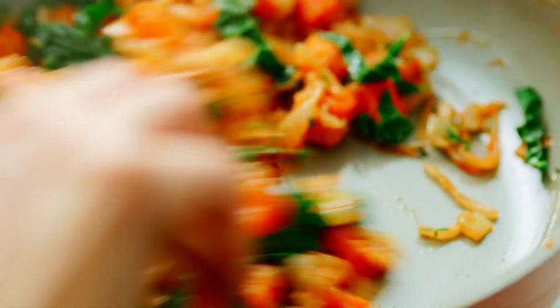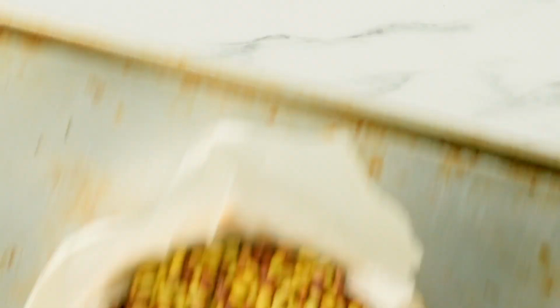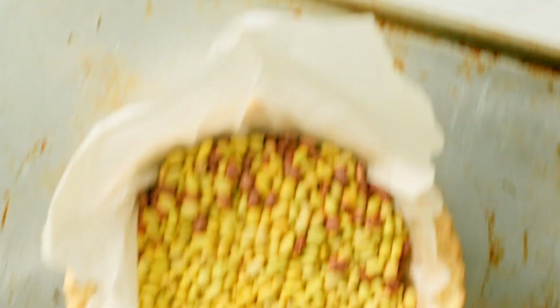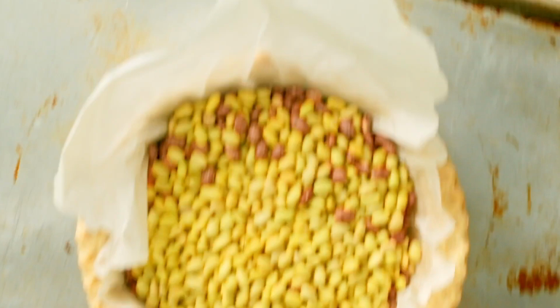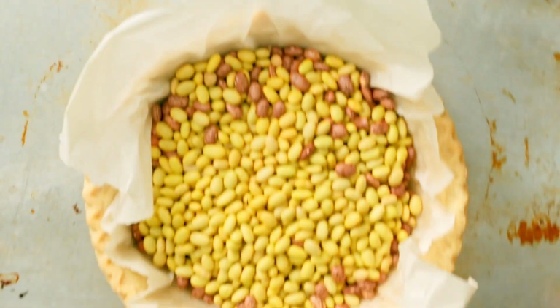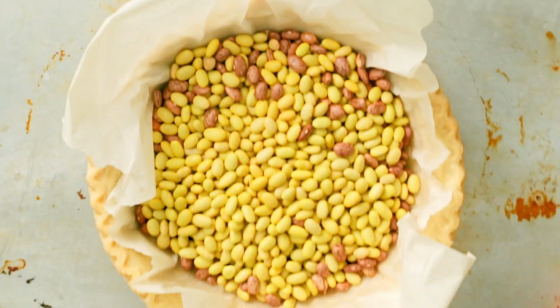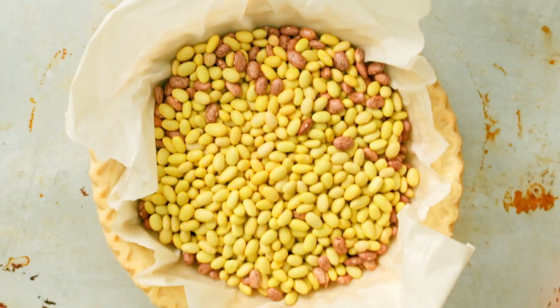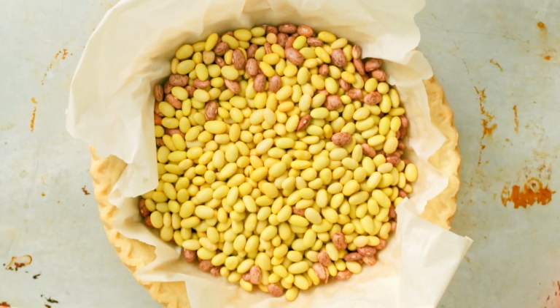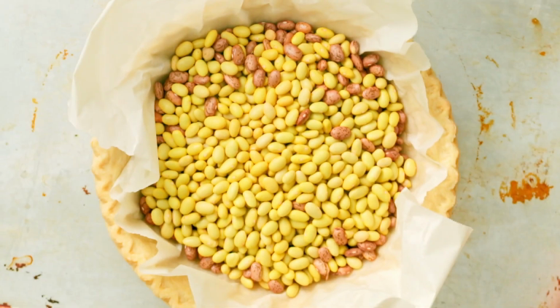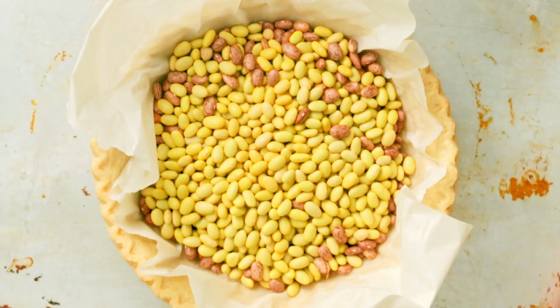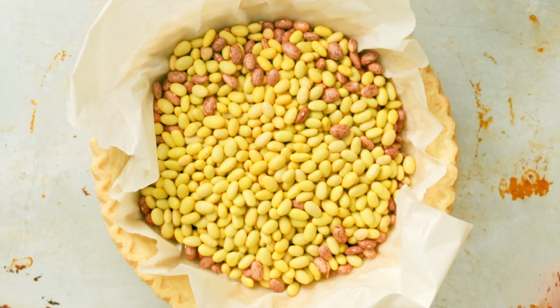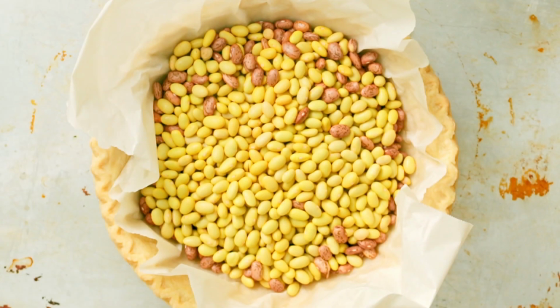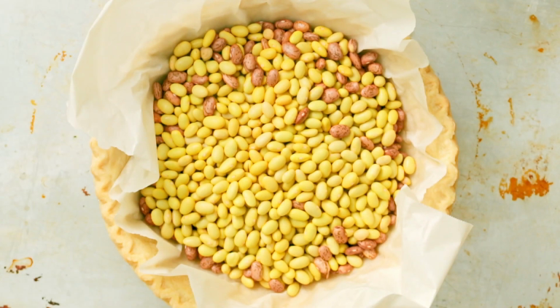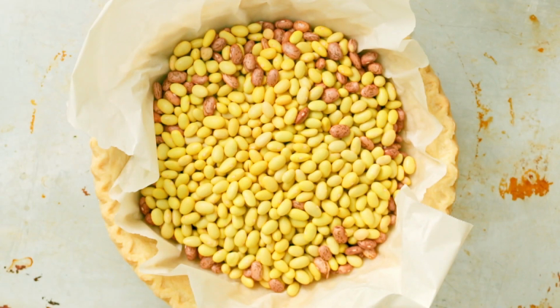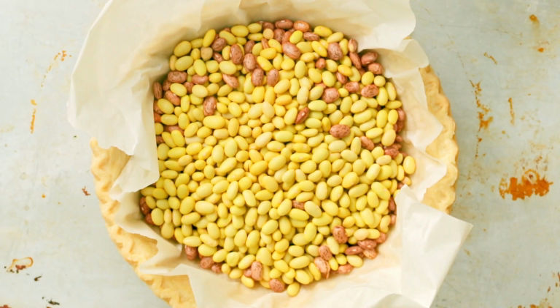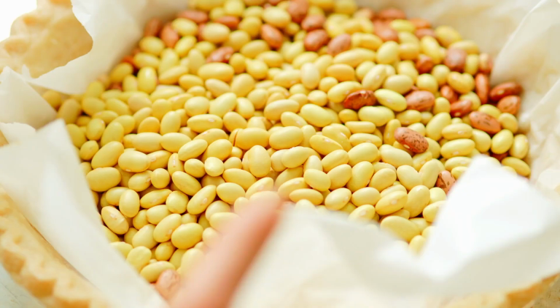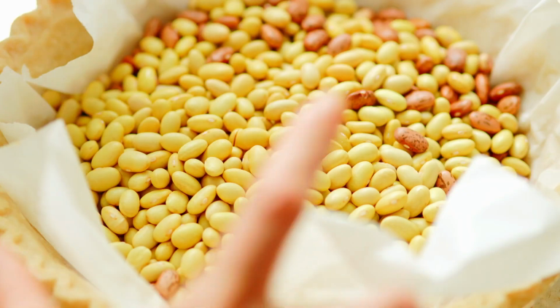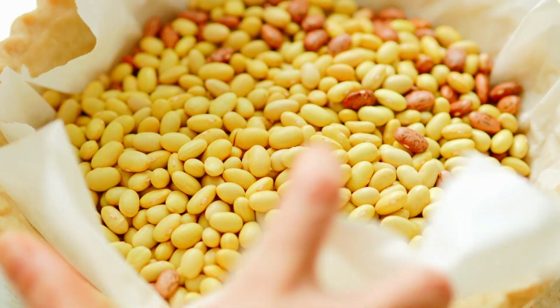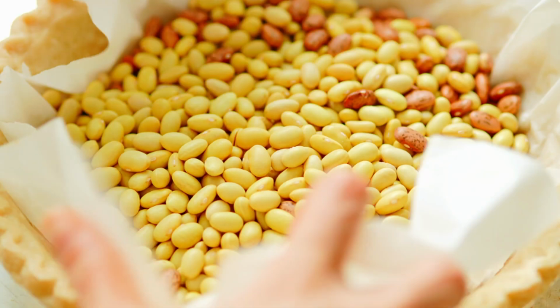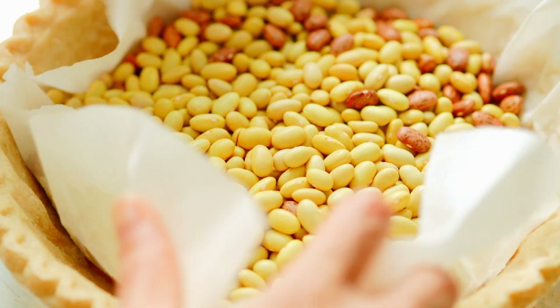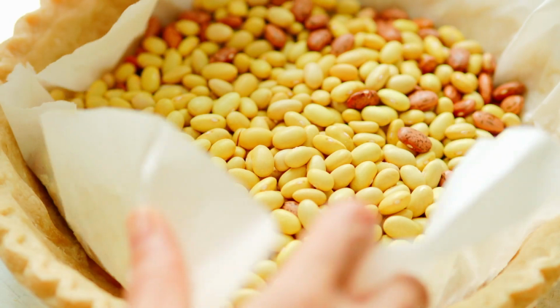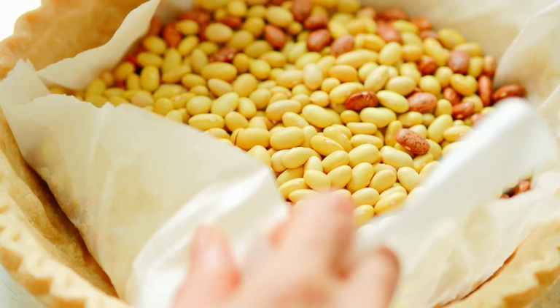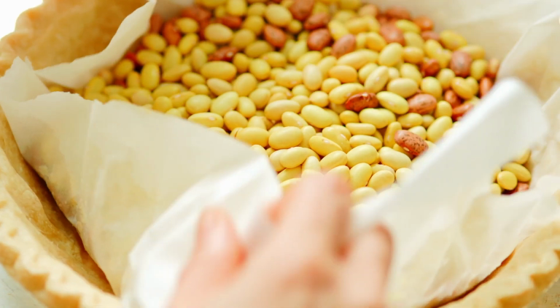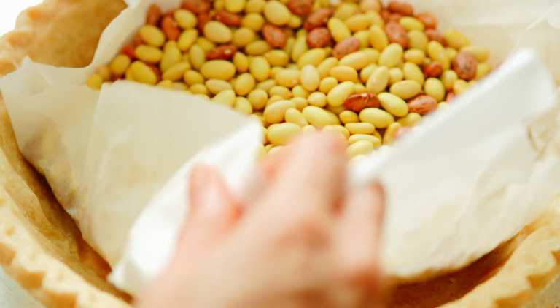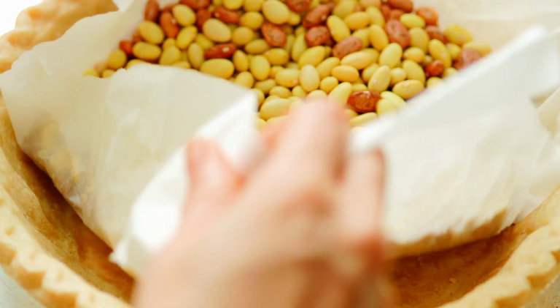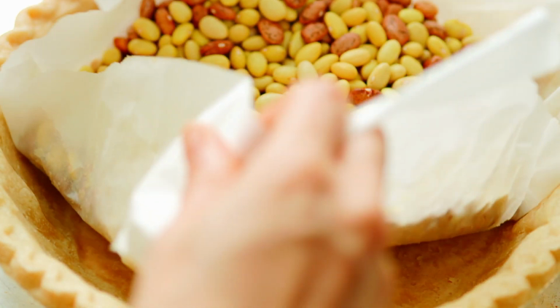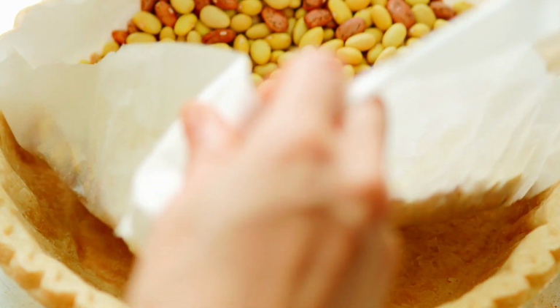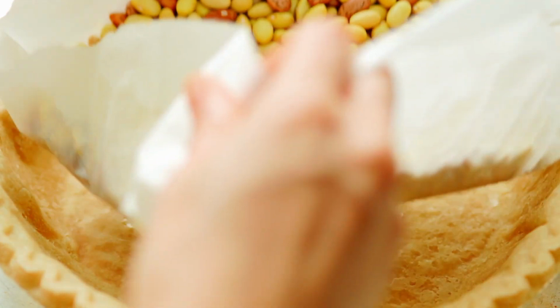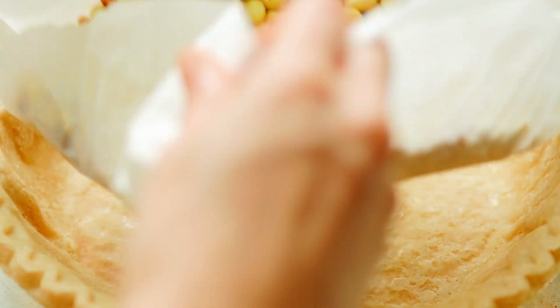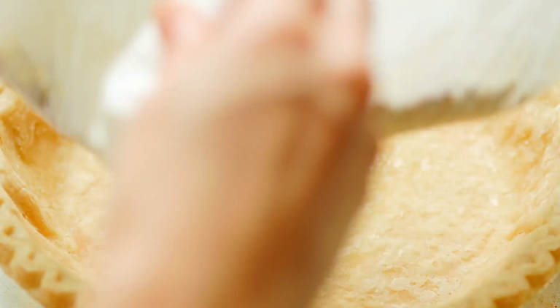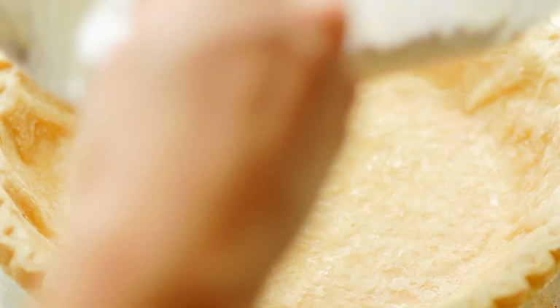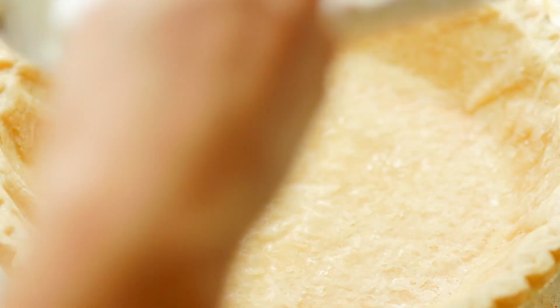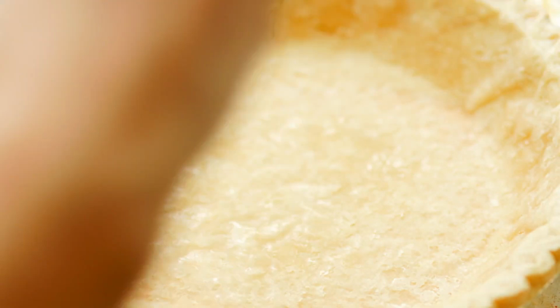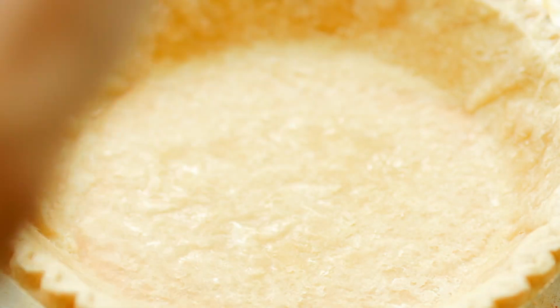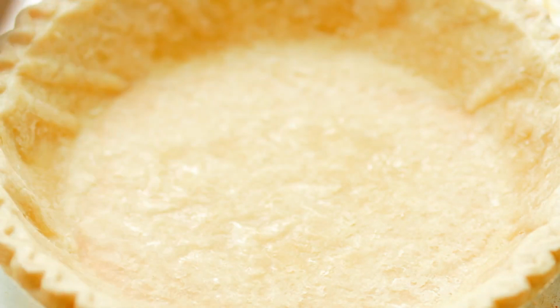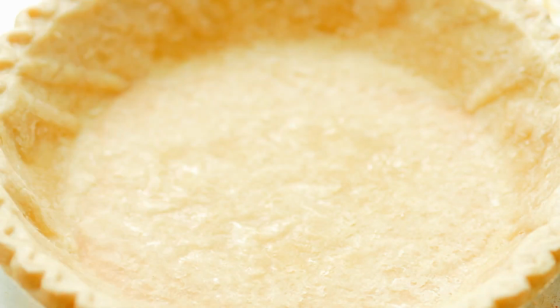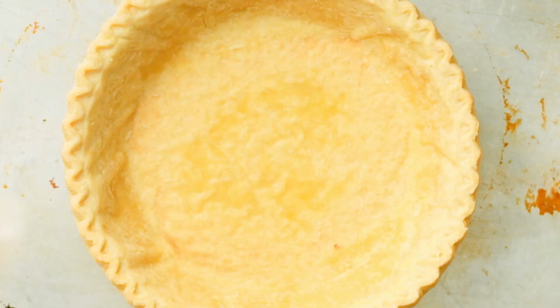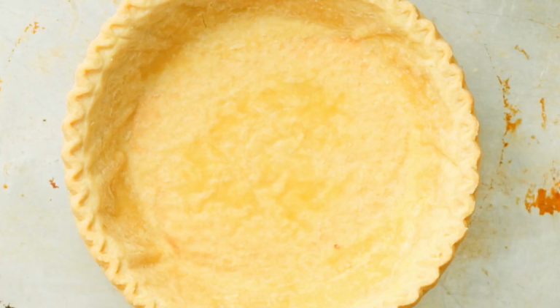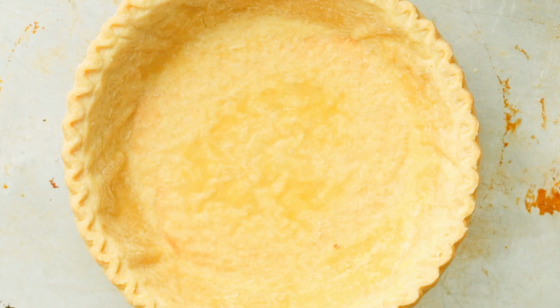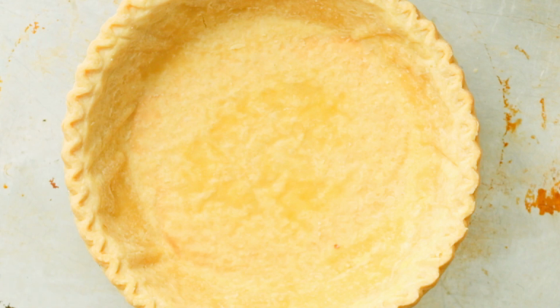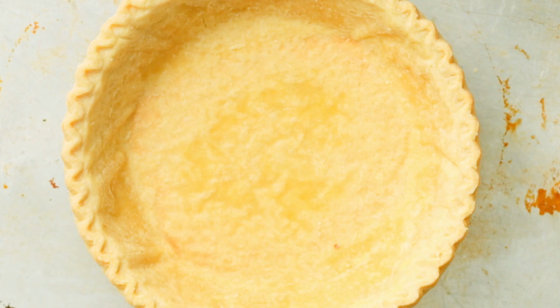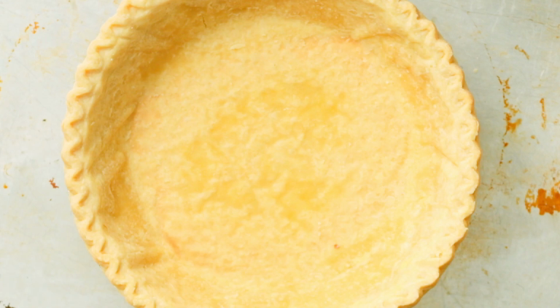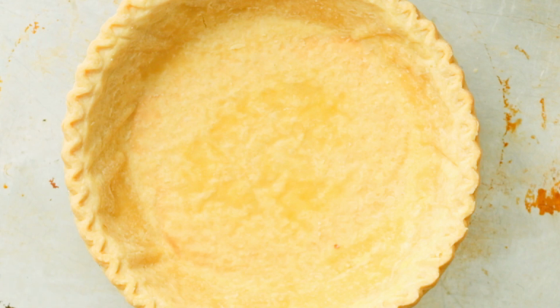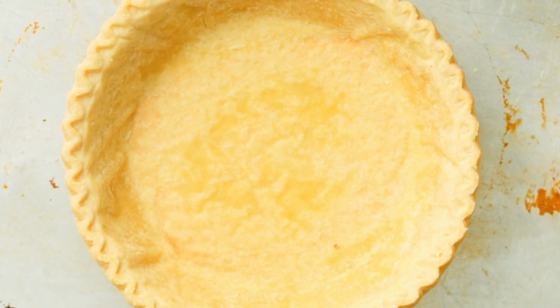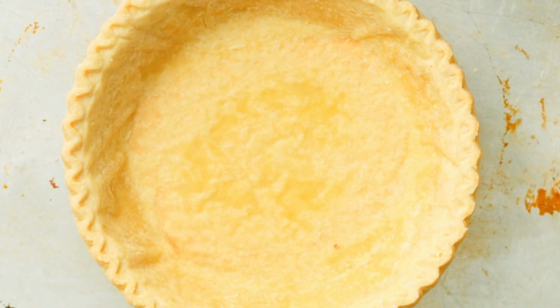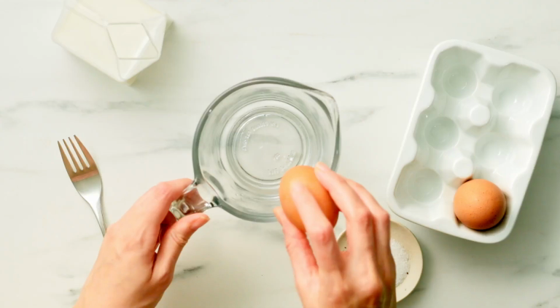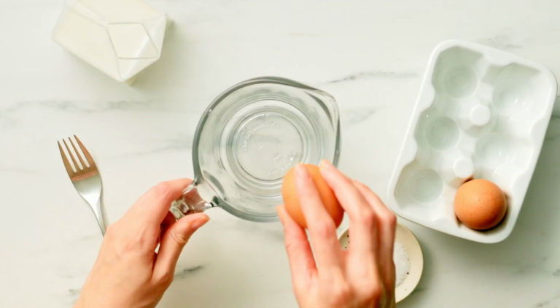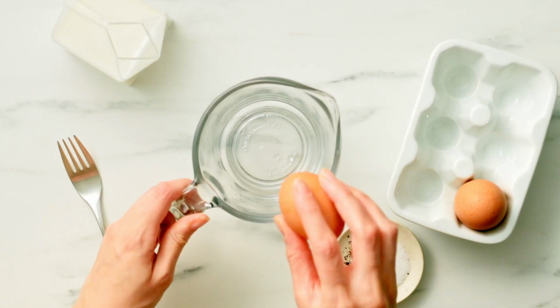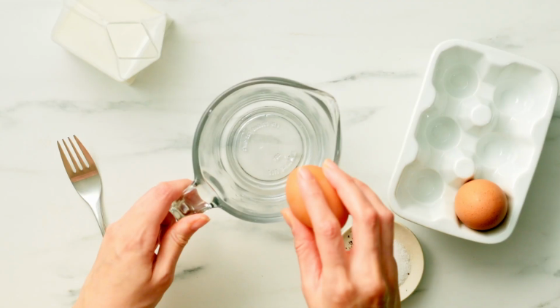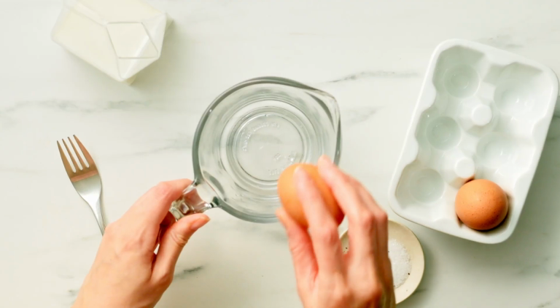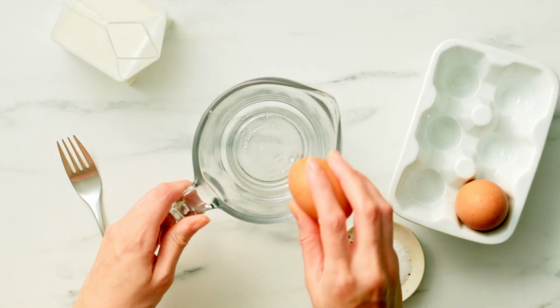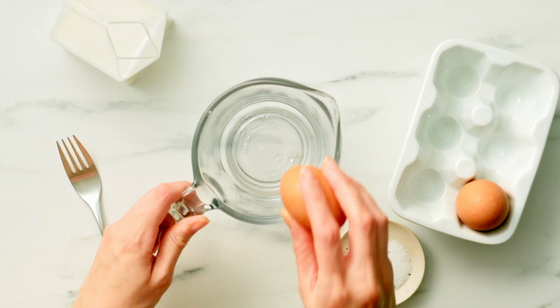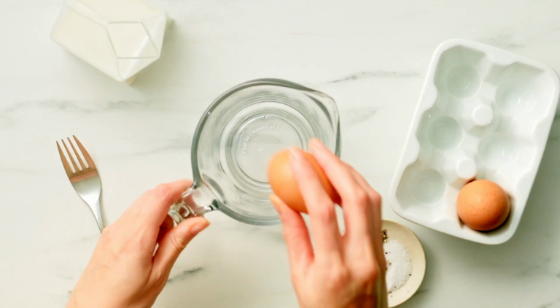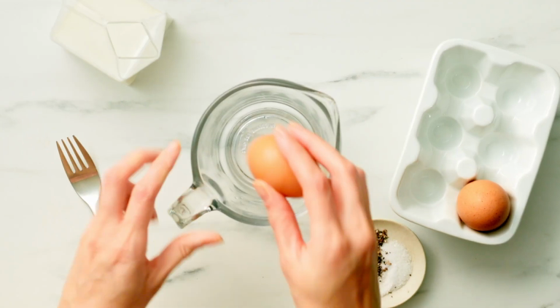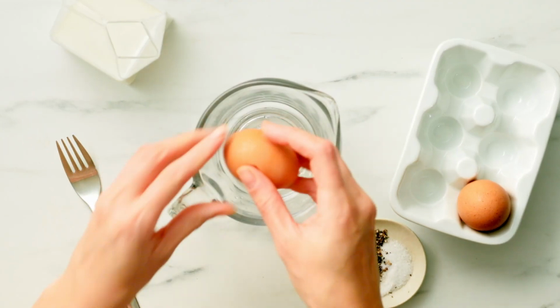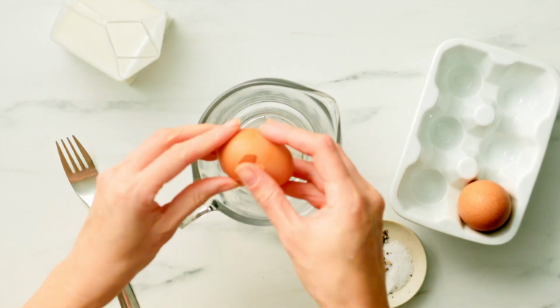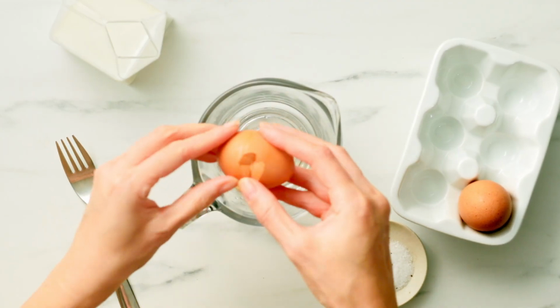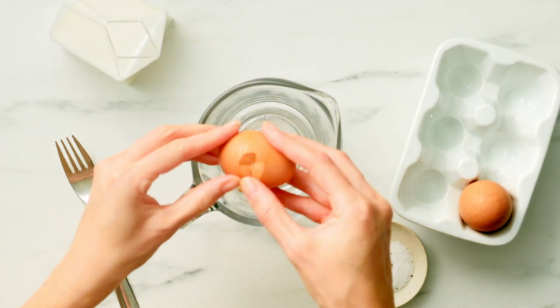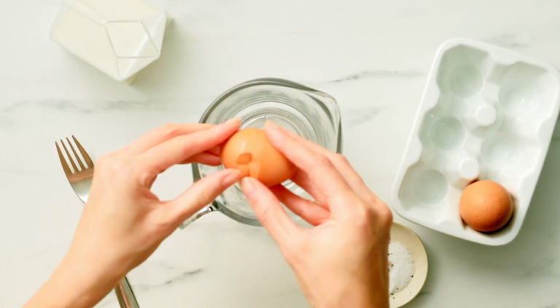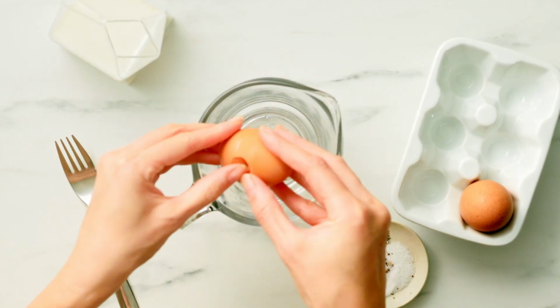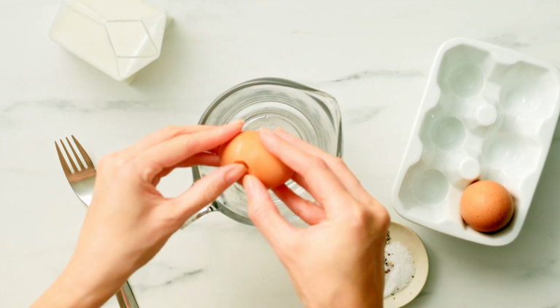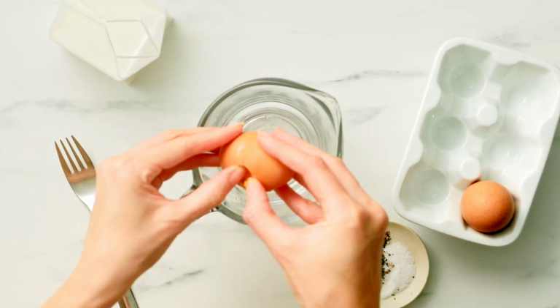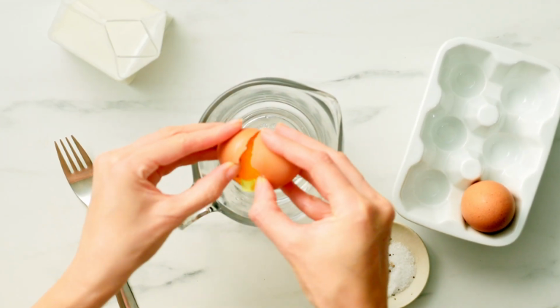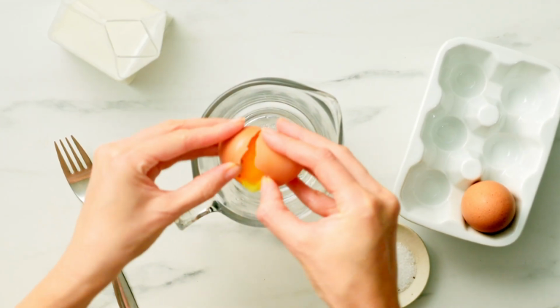For quiche you want to pre-bake the crust so it doesn't go soggy. Adding pie weights or dried beans helps hold the crust shape when baking.